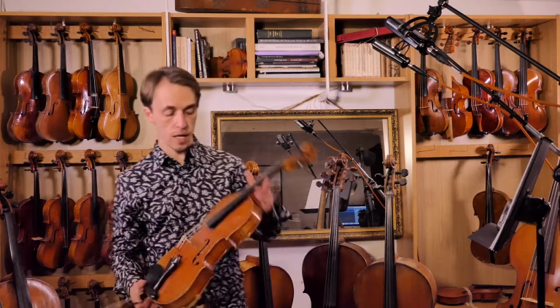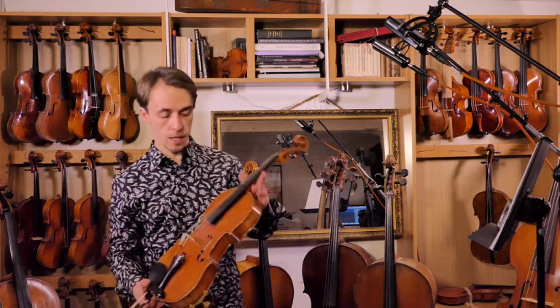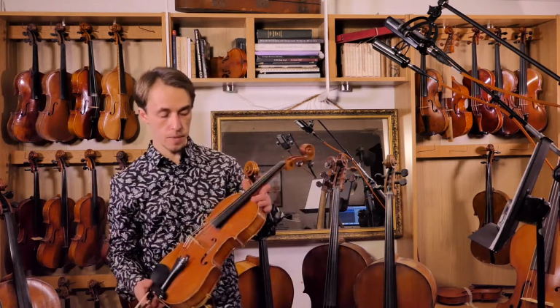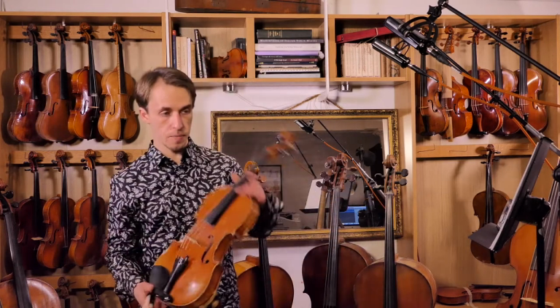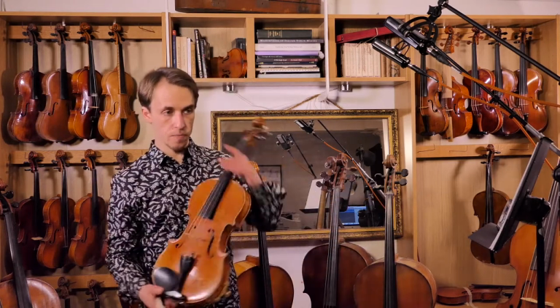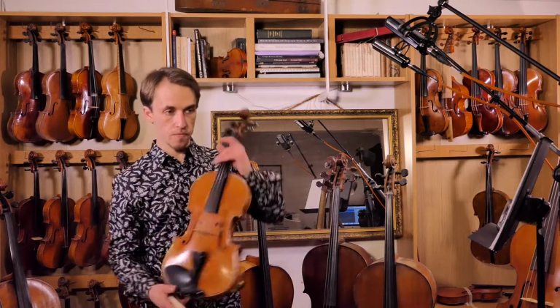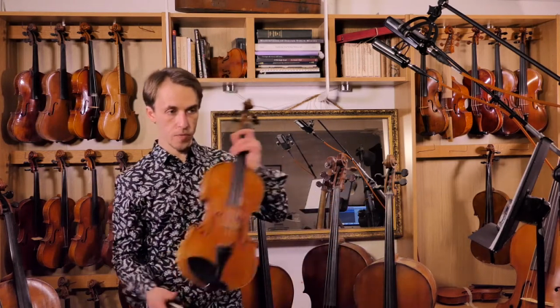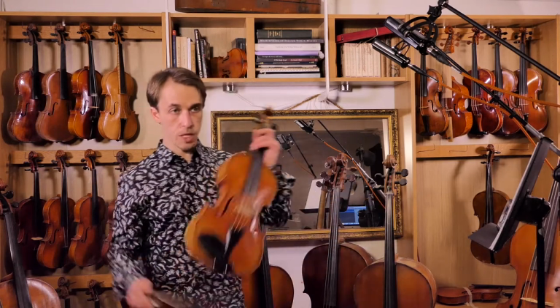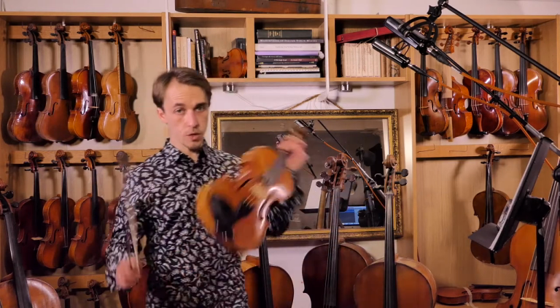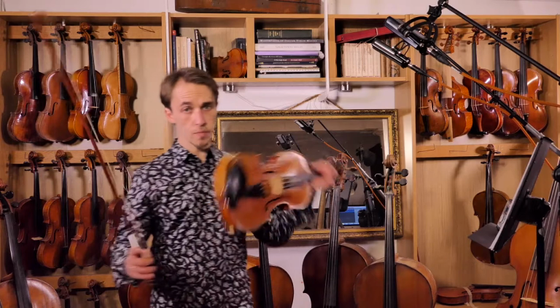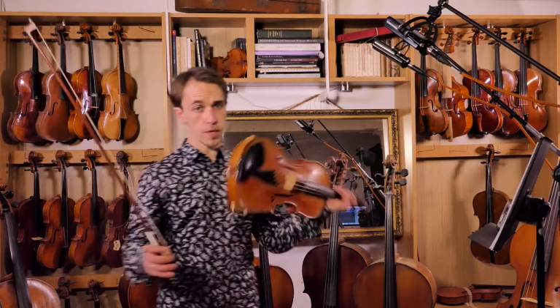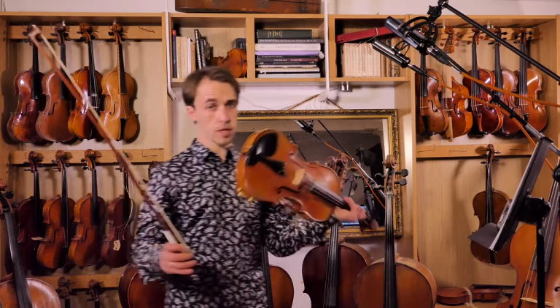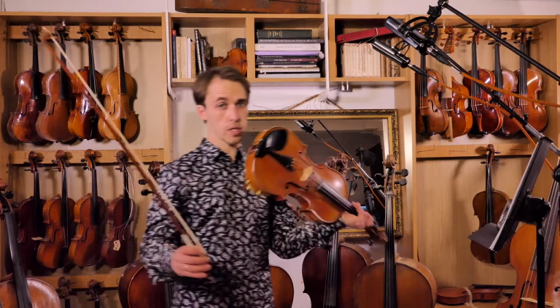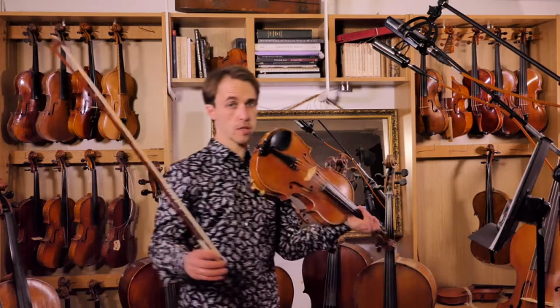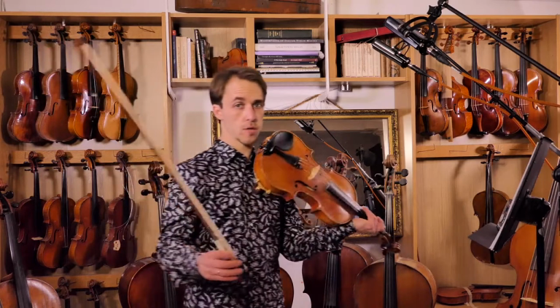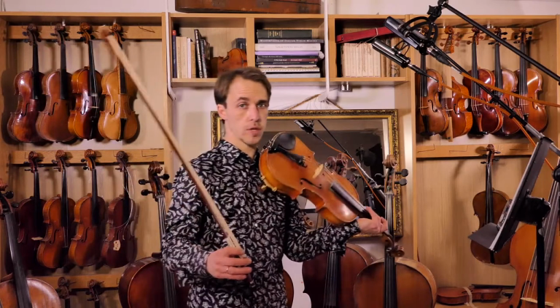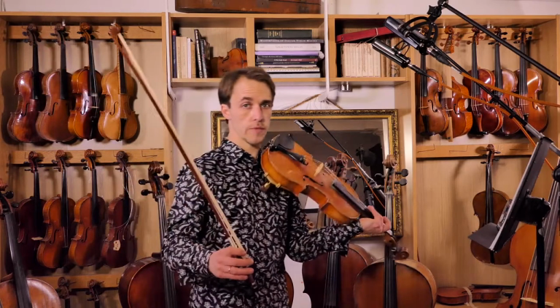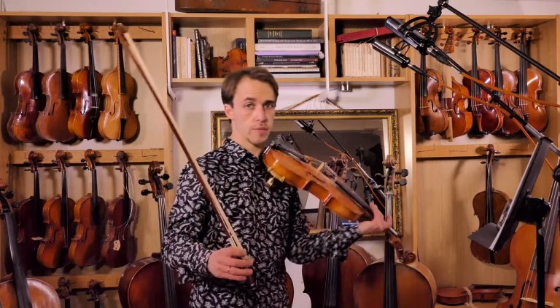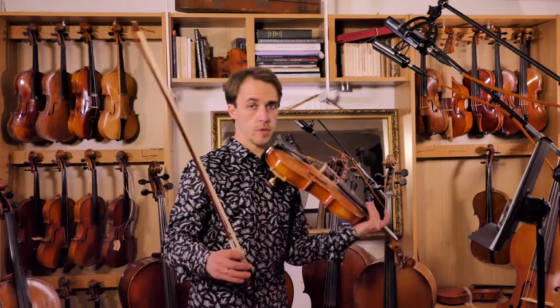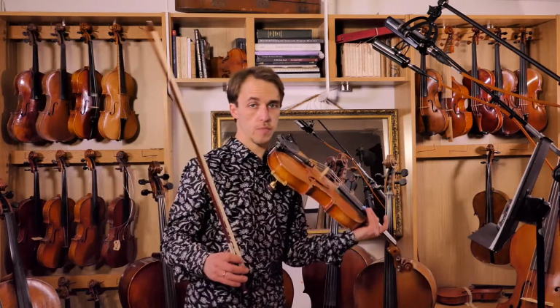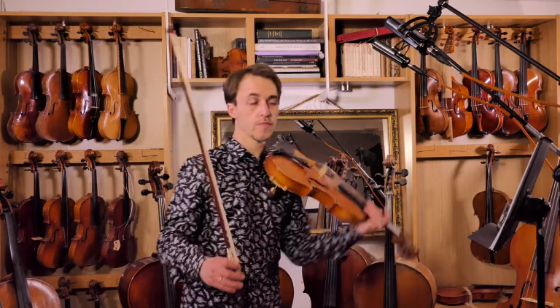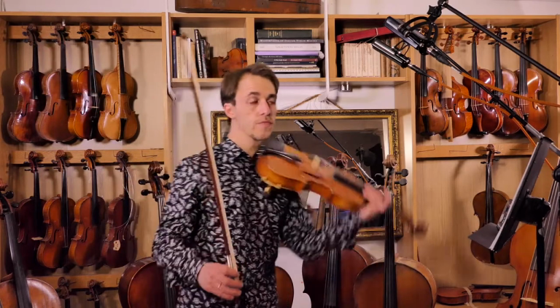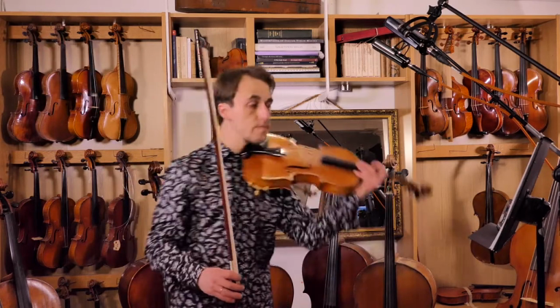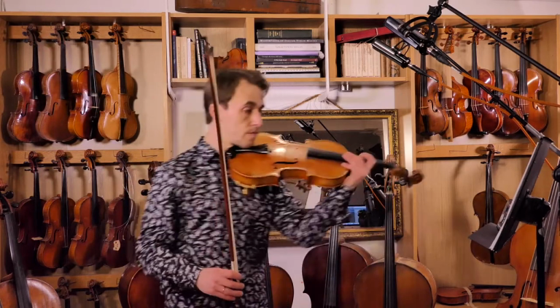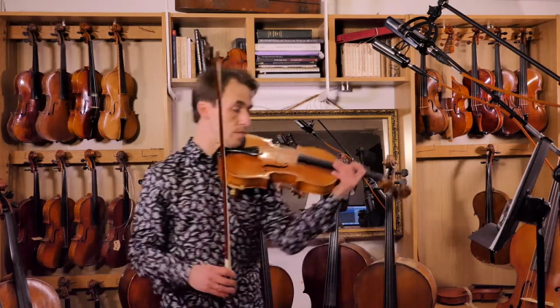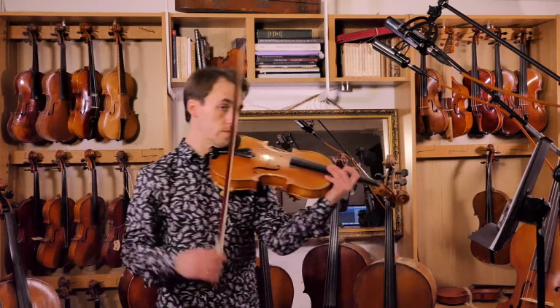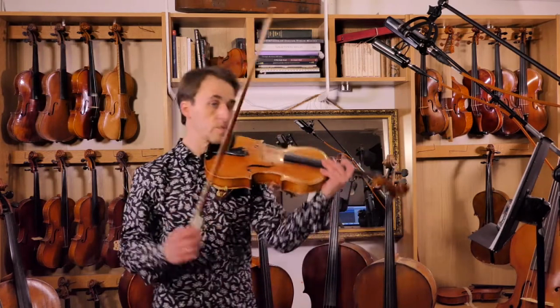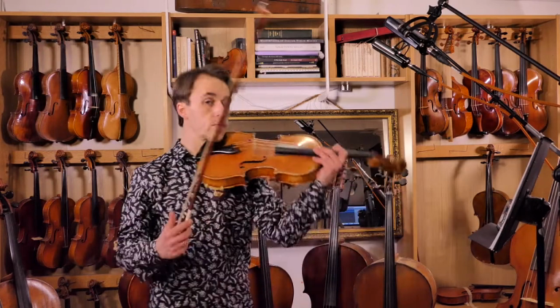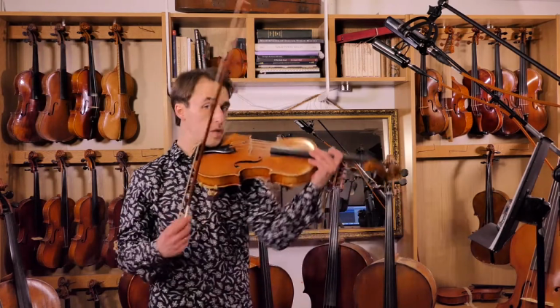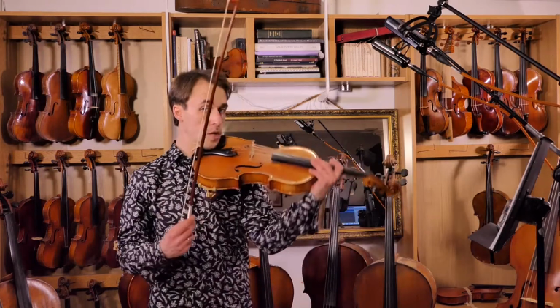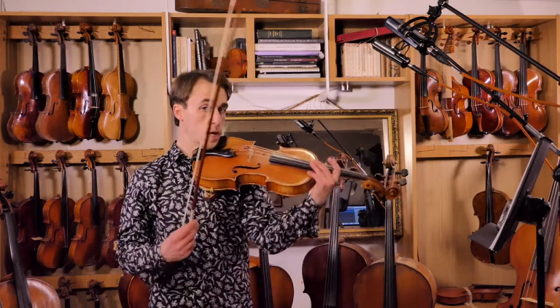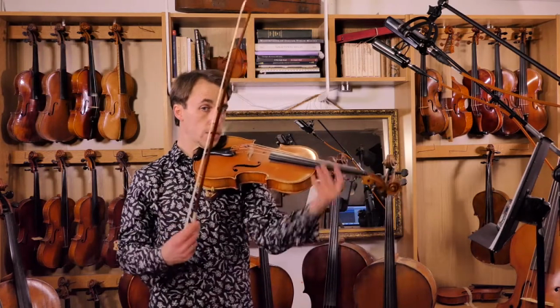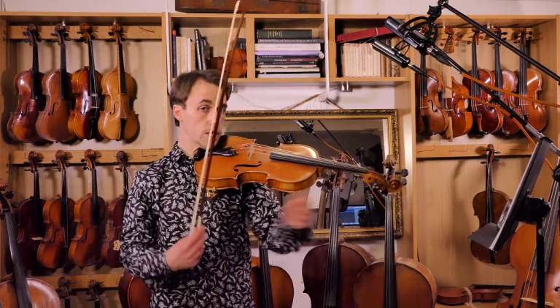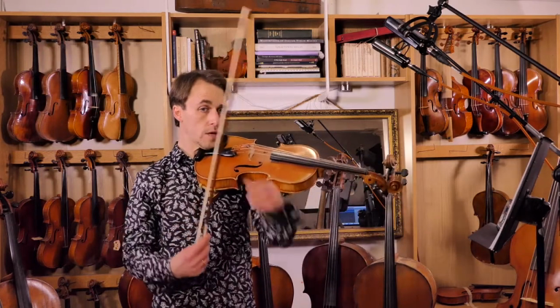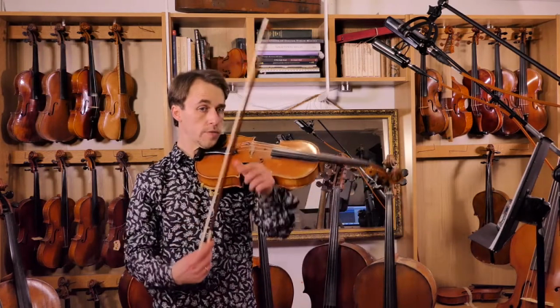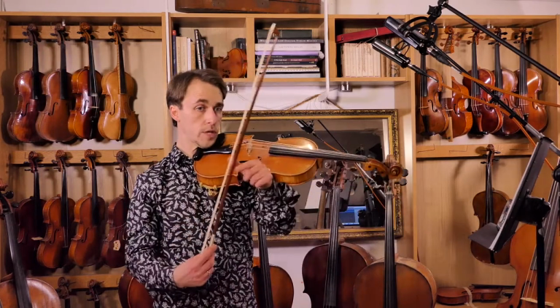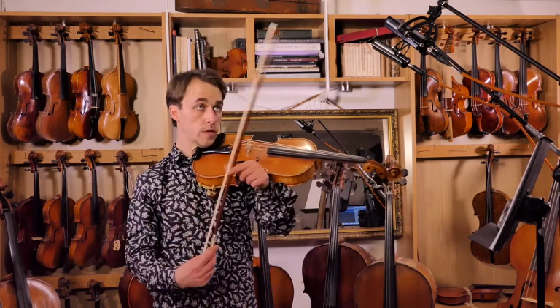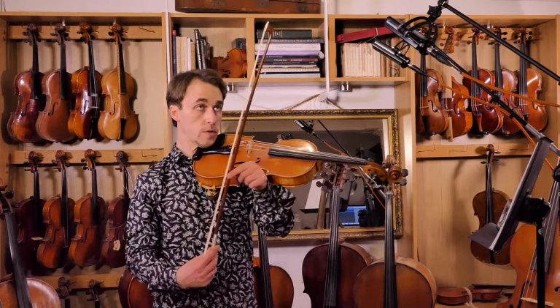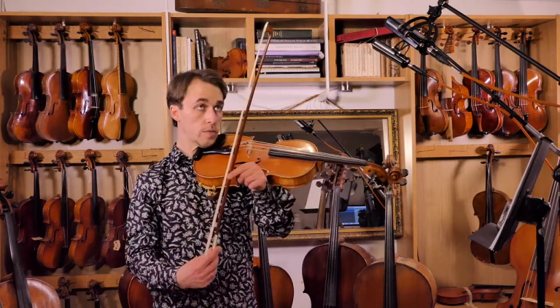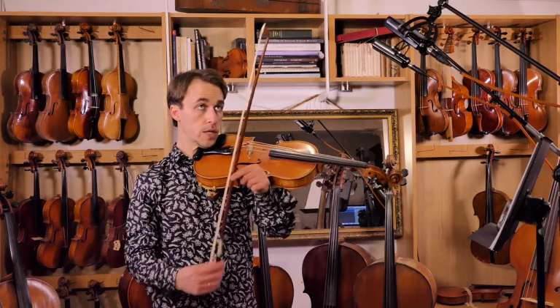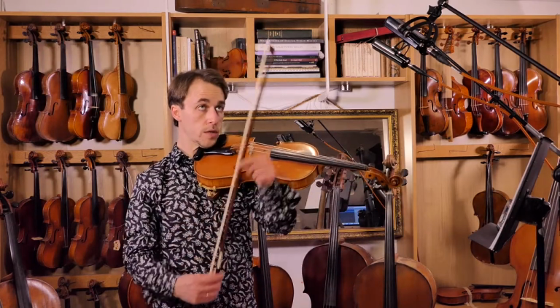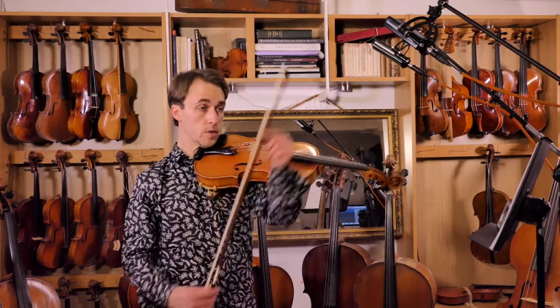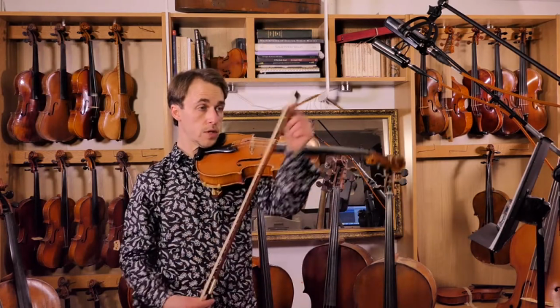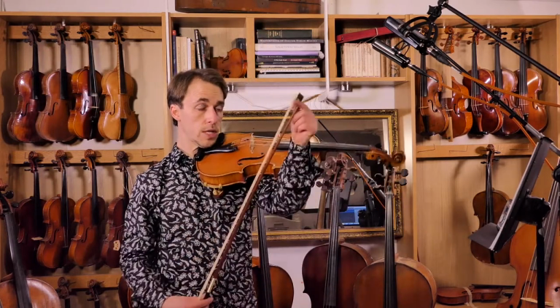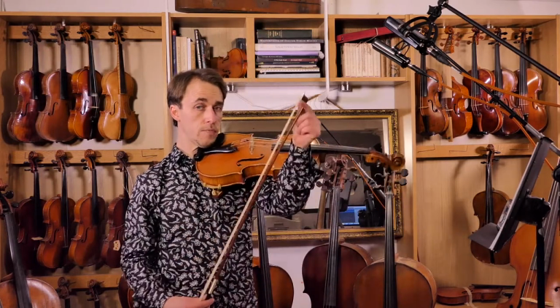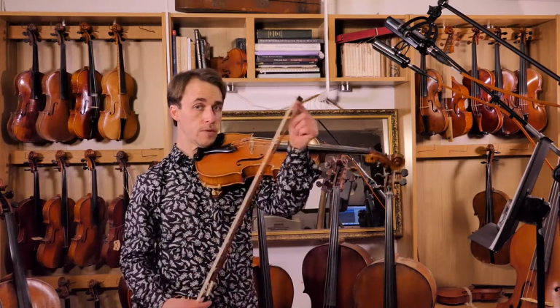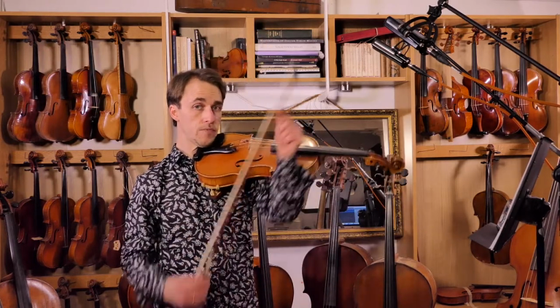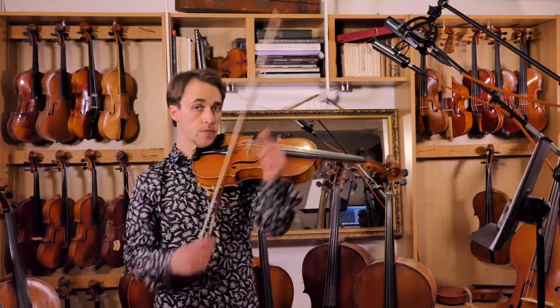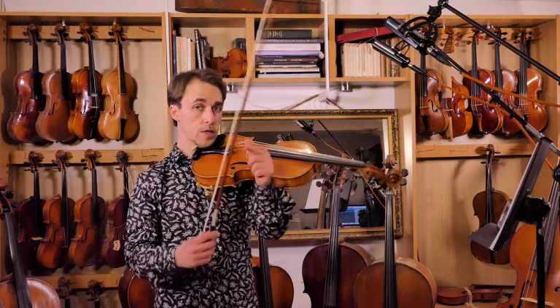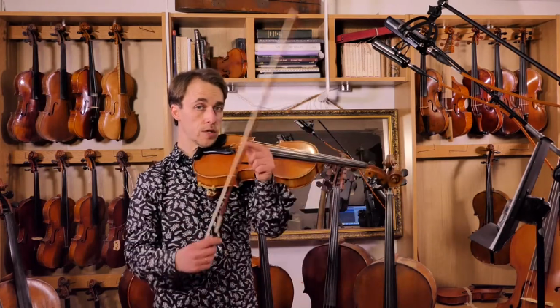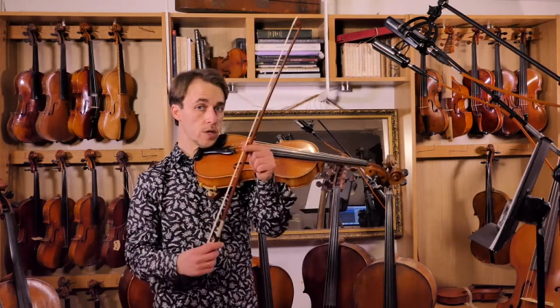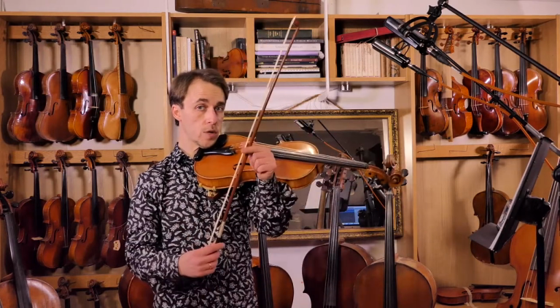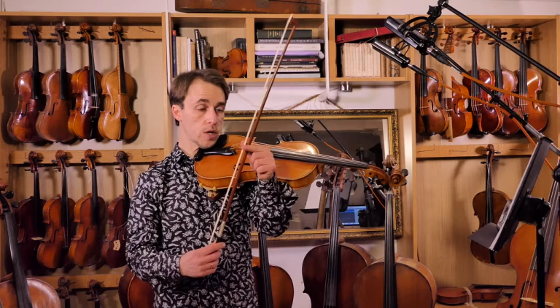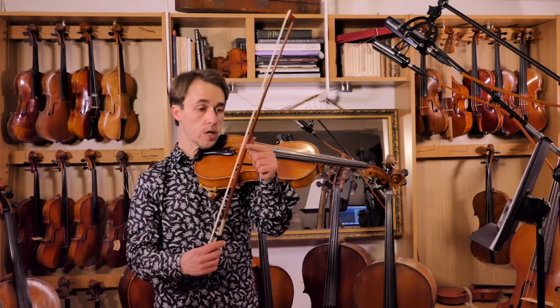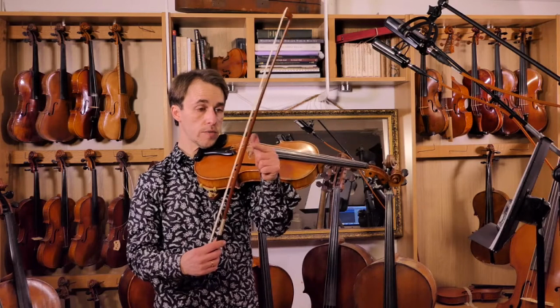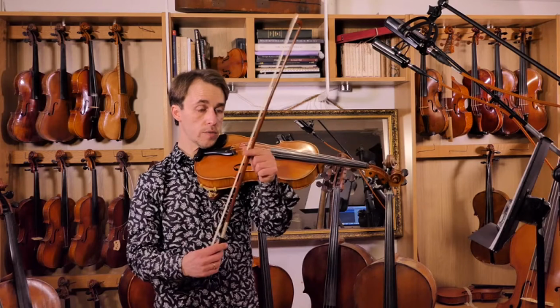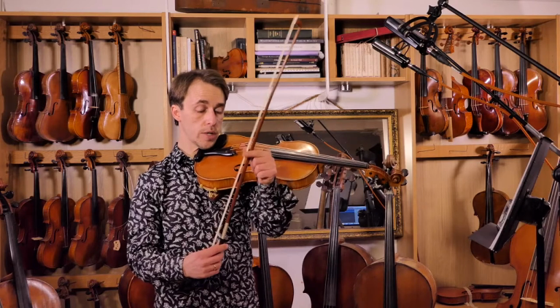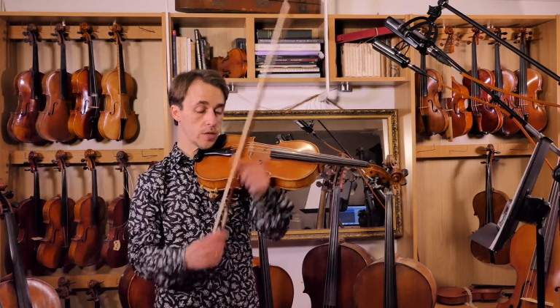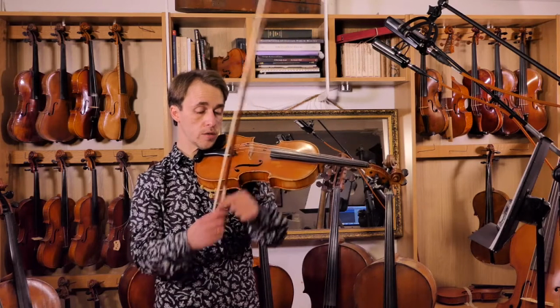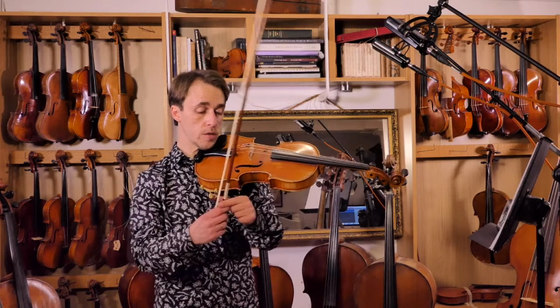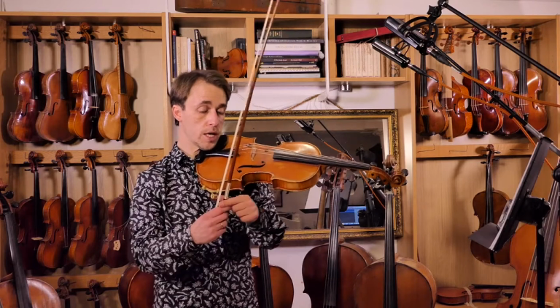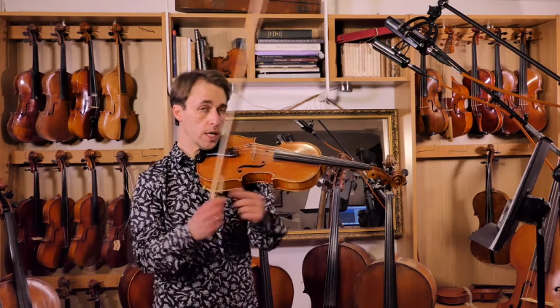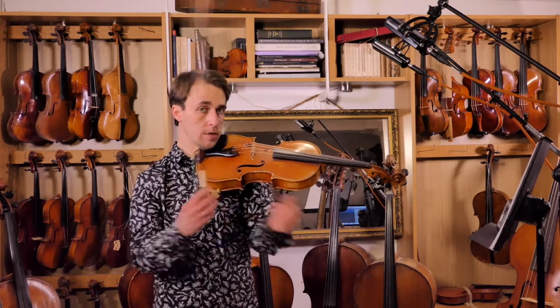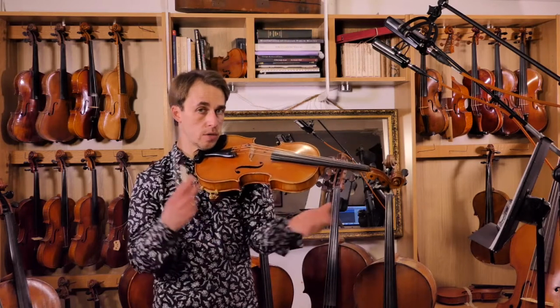There are two parts to every bow: the upper half, which is from the middle to the tip, and the lower half from the middle to the heel.